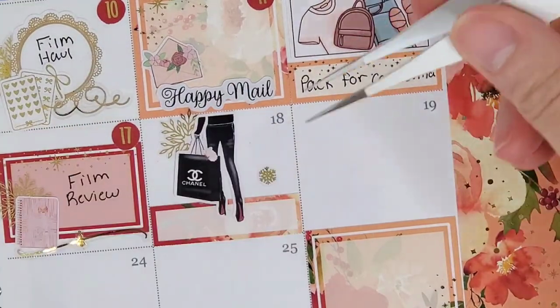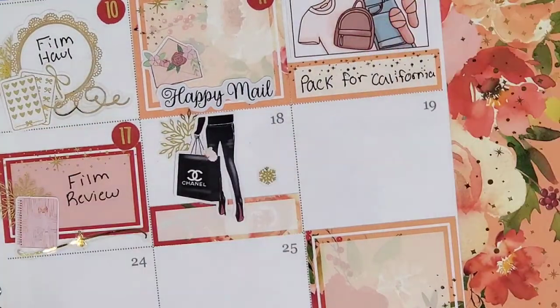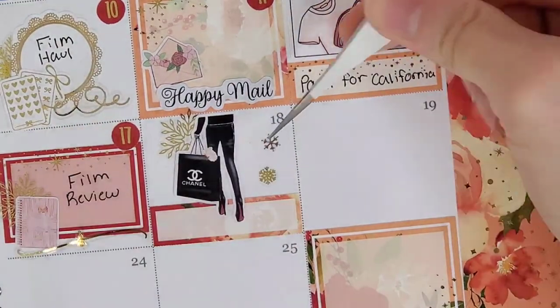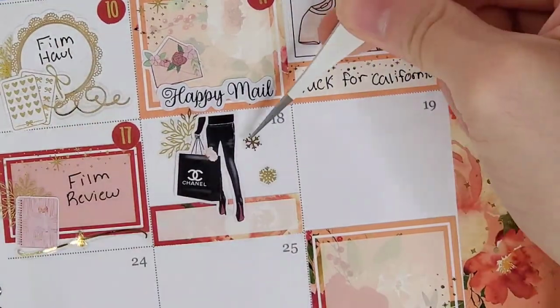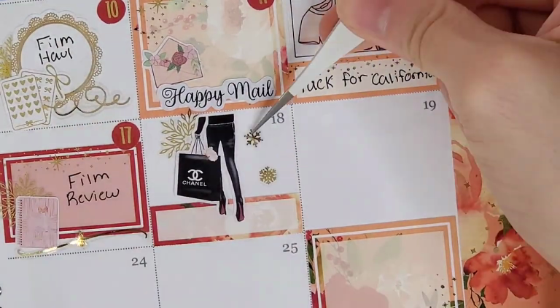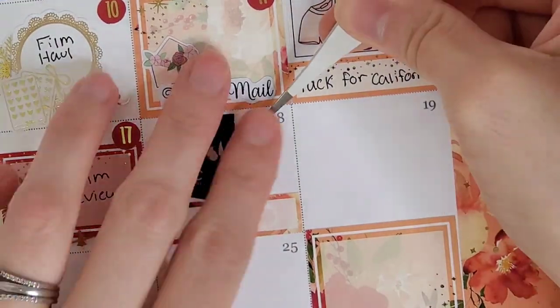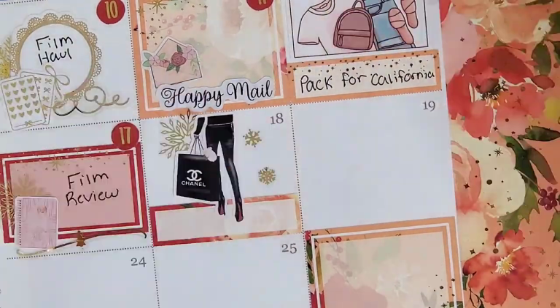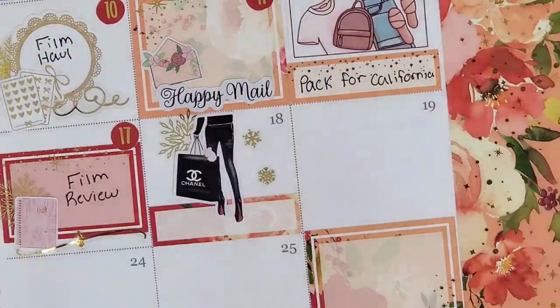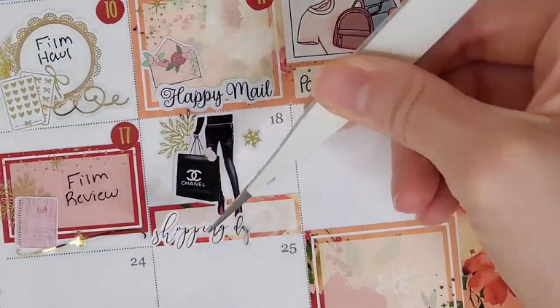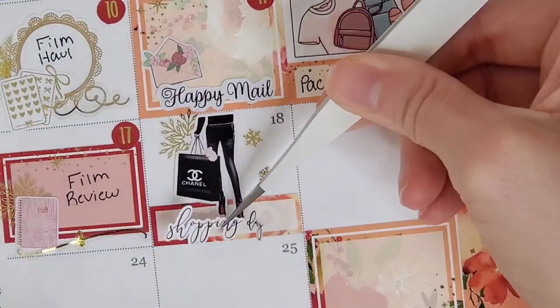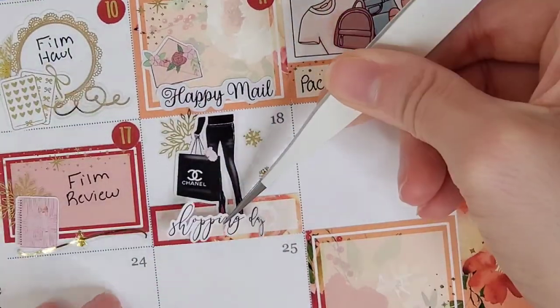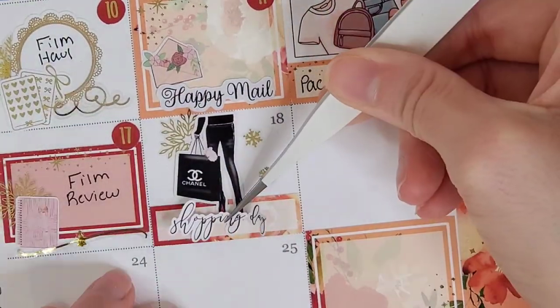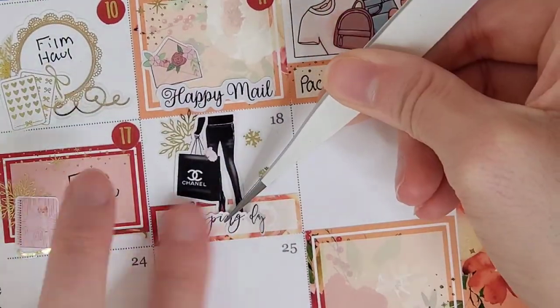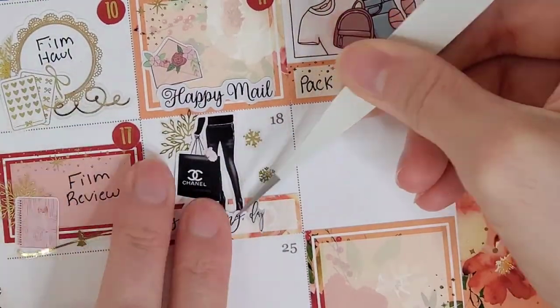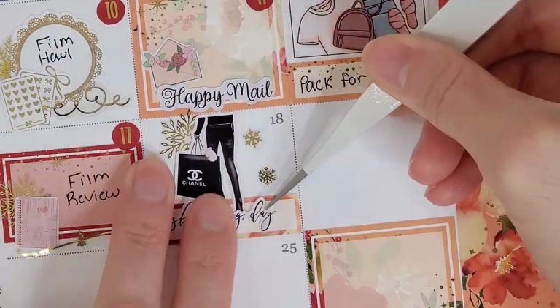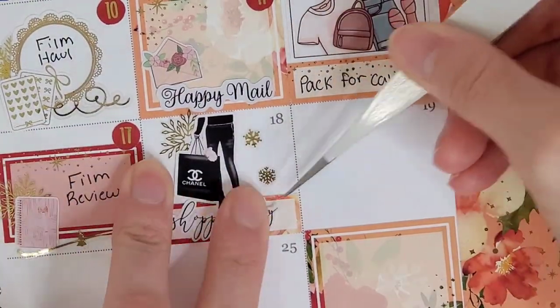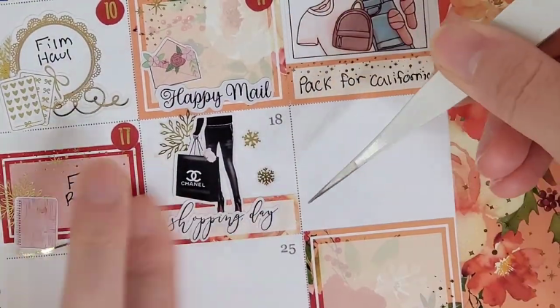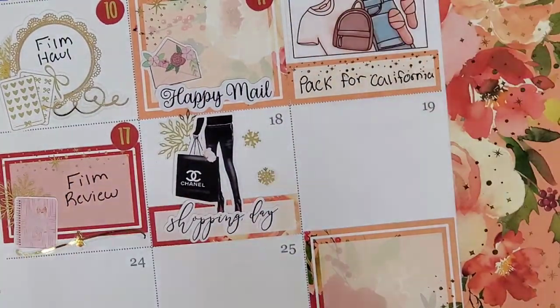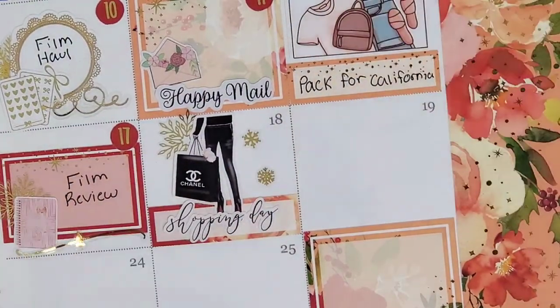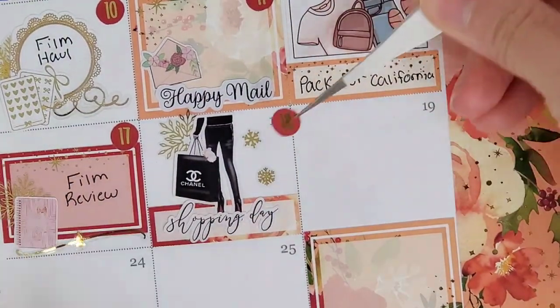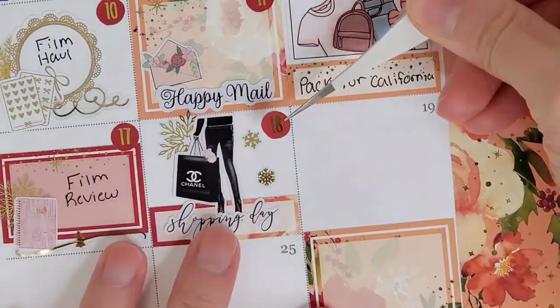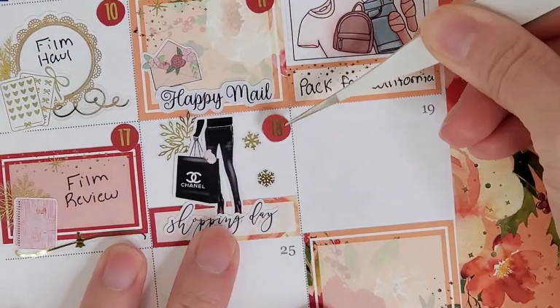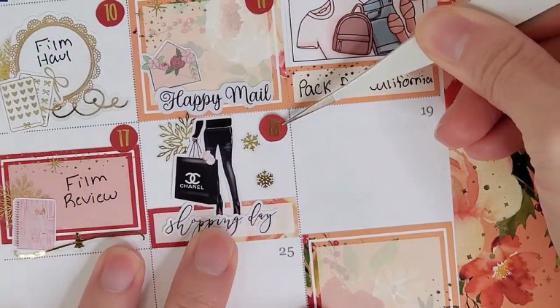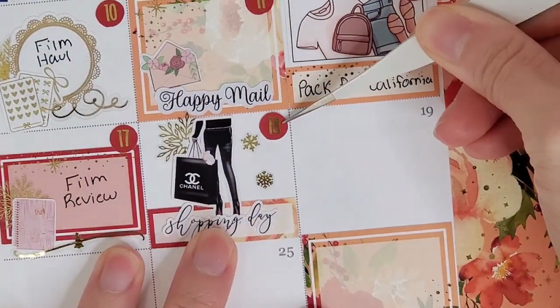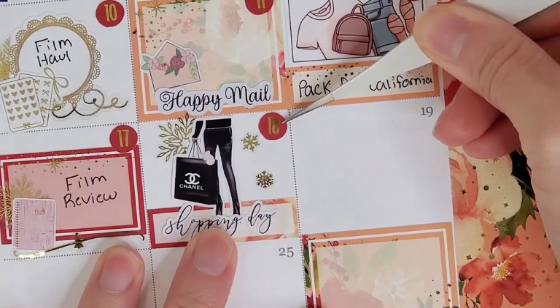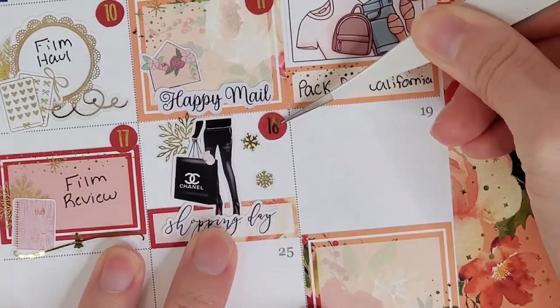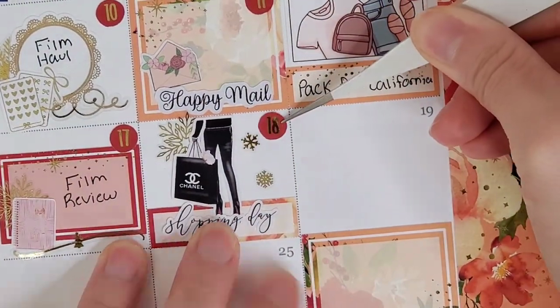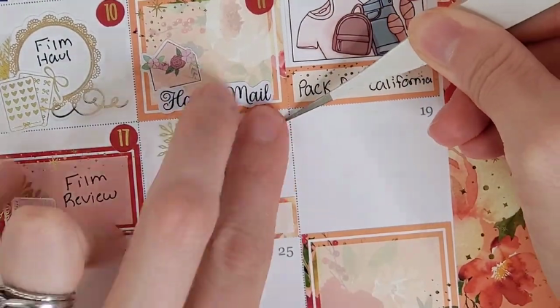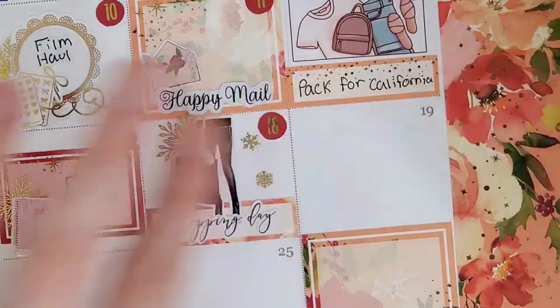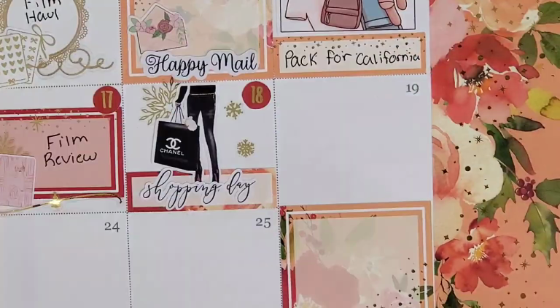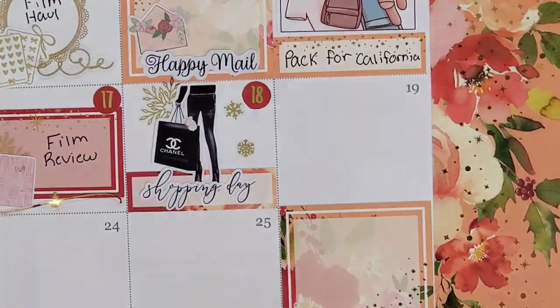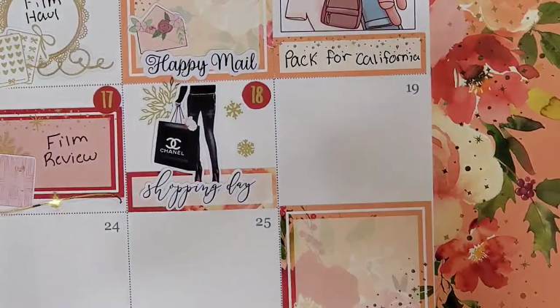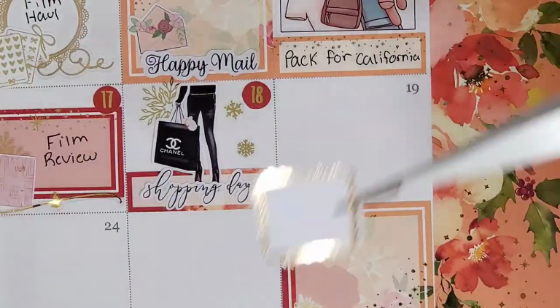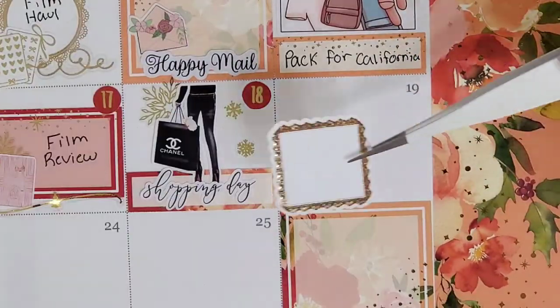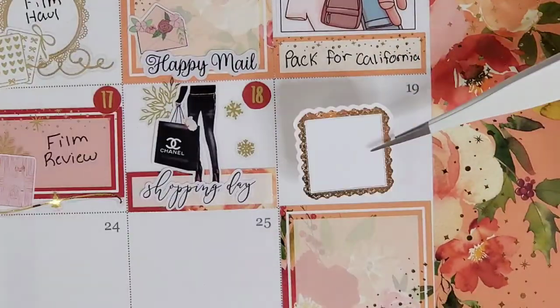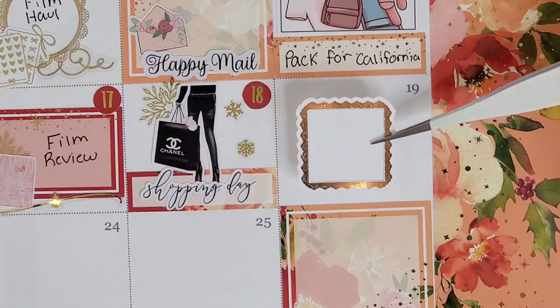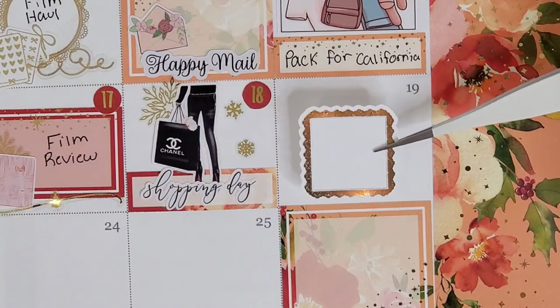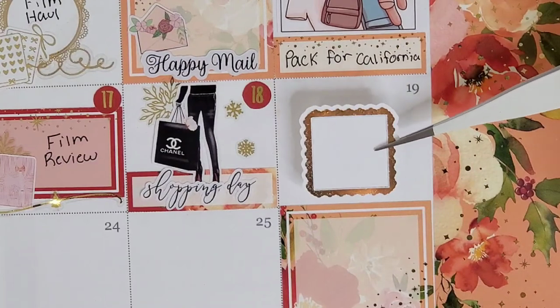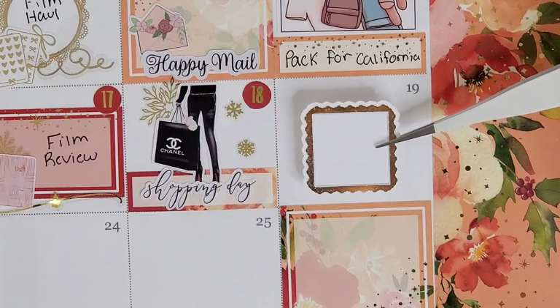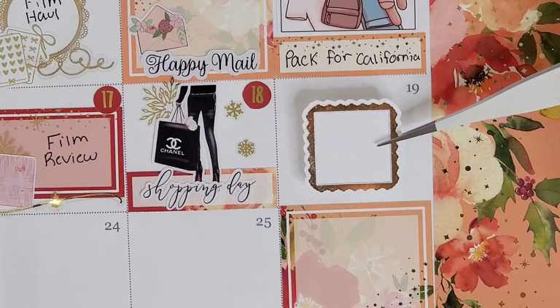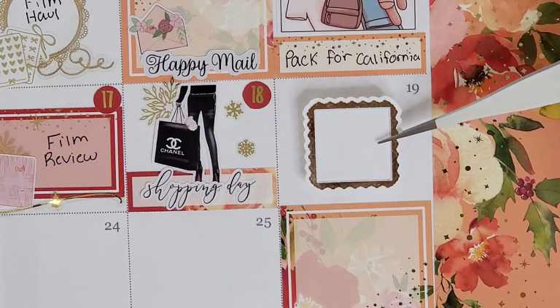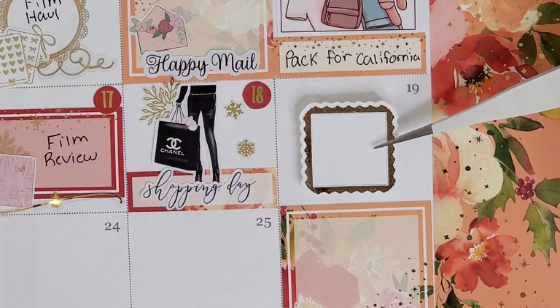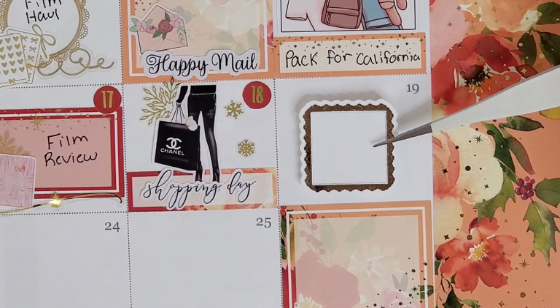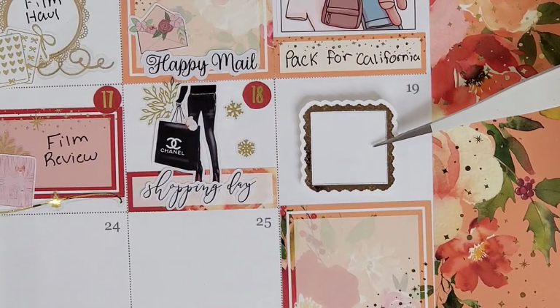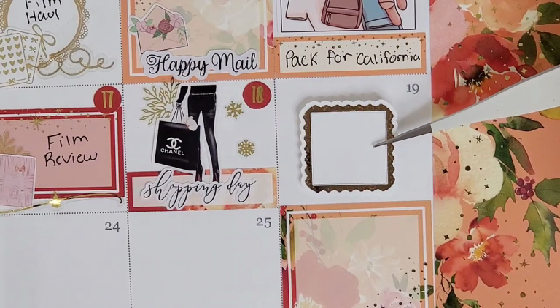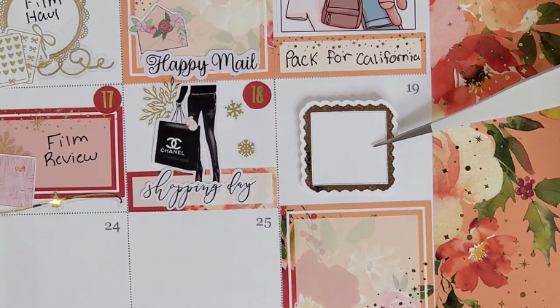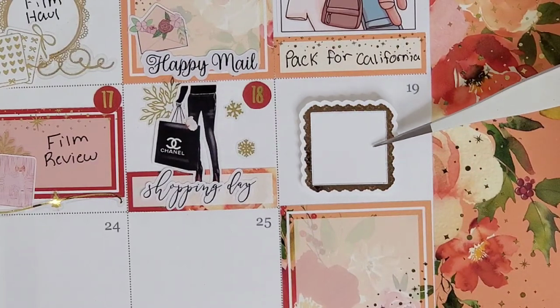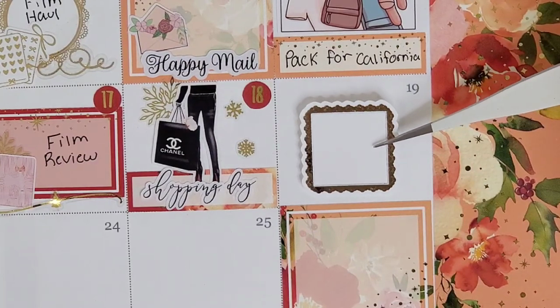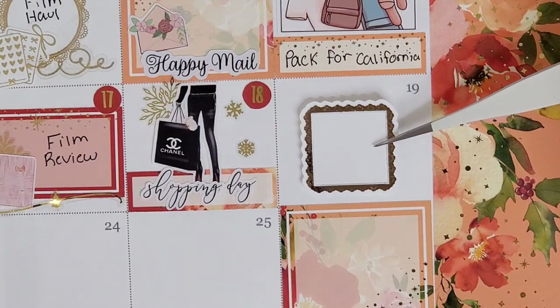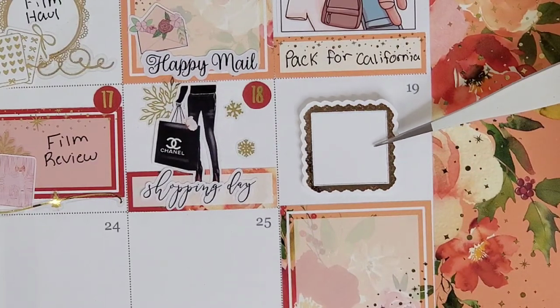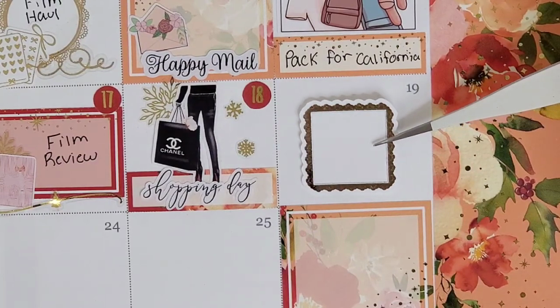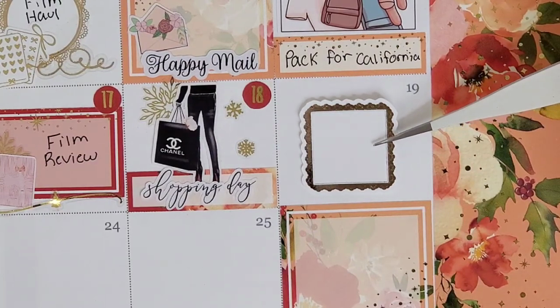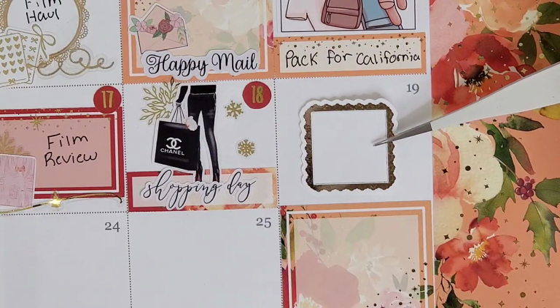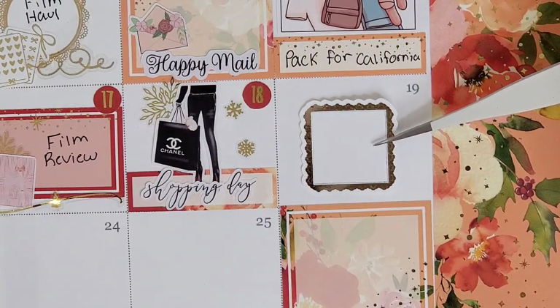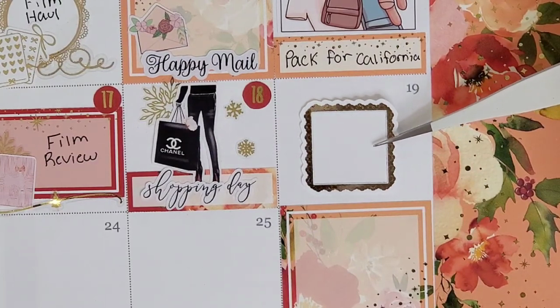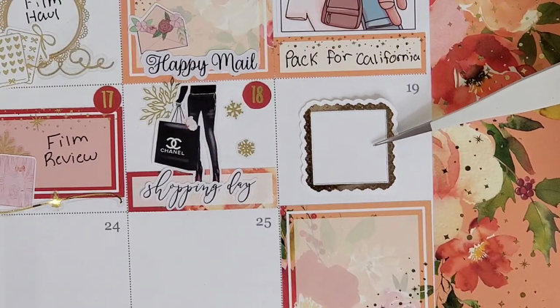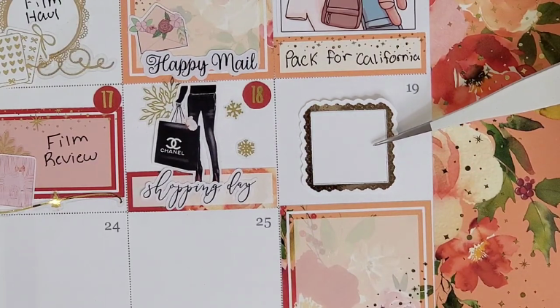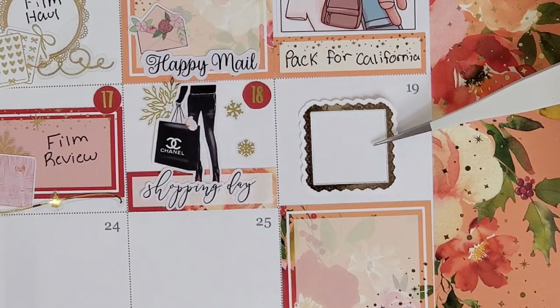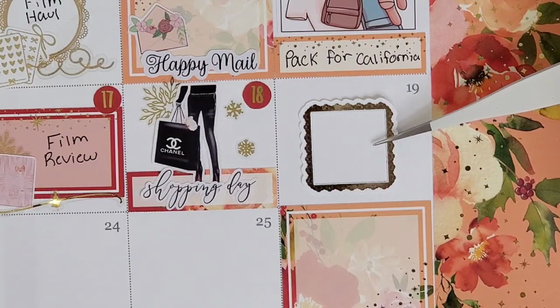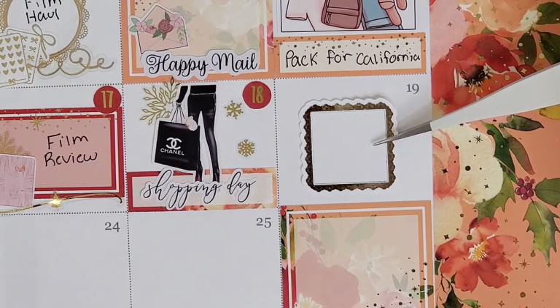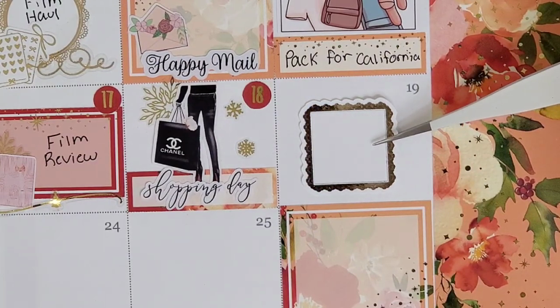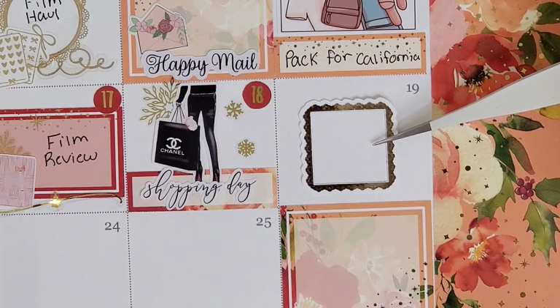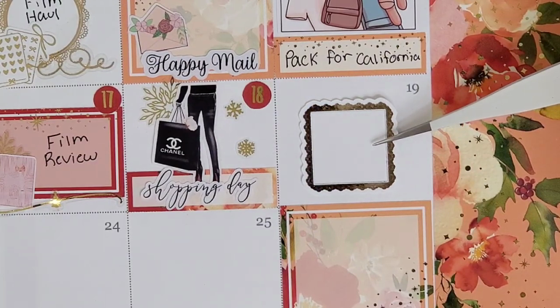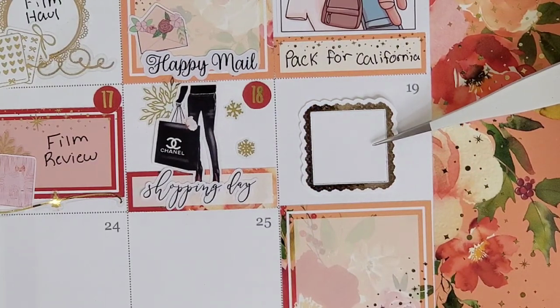On the 17th, I wanted to mark that I filmed my Go Getter Girl functional planner review on this day. To mark that, I pull in a half box from the kit and layer a planner from The Sweet Planner over a snowflake from Honey Inked.